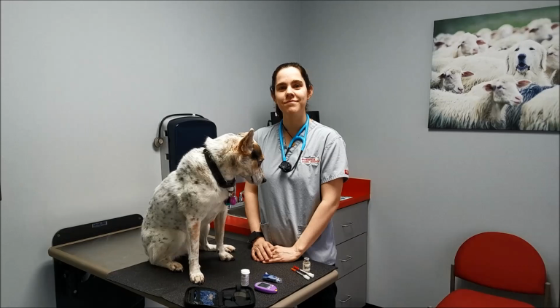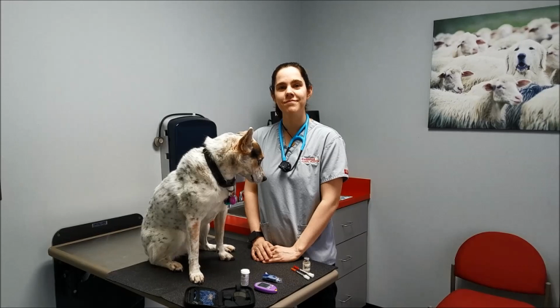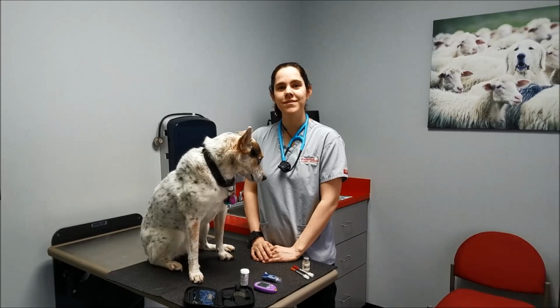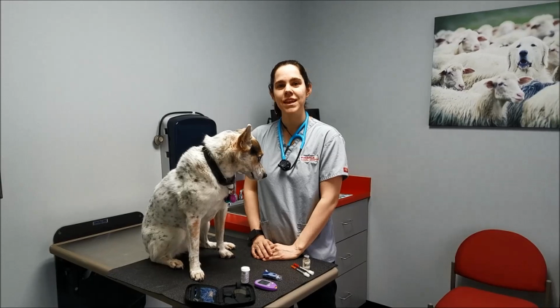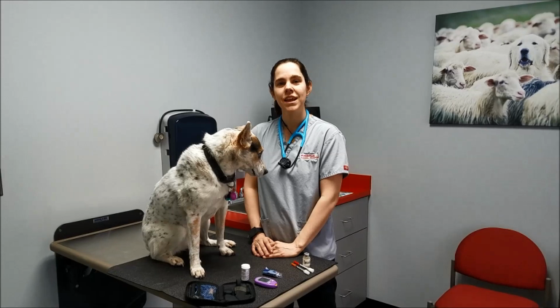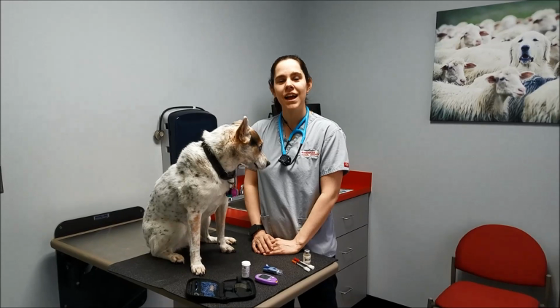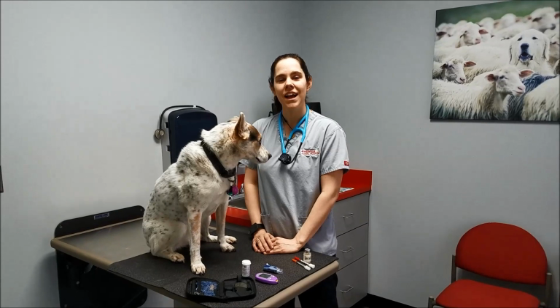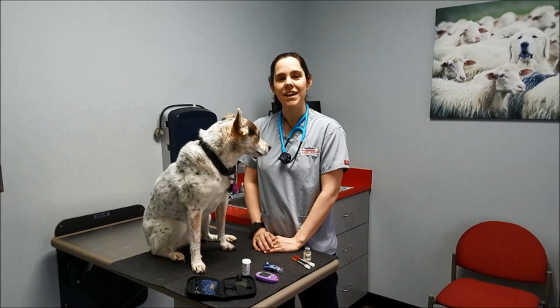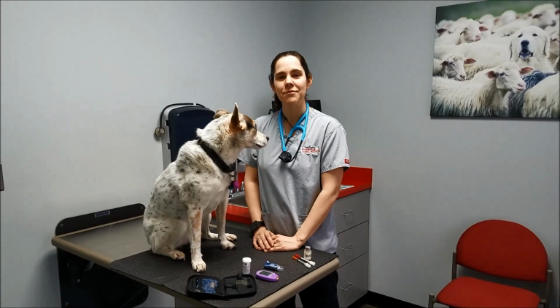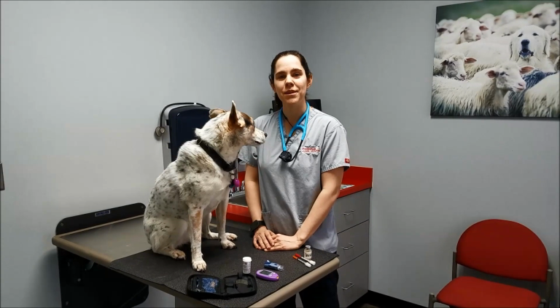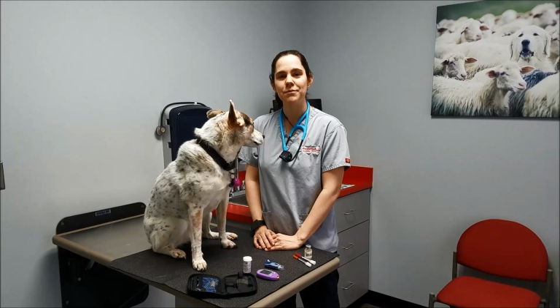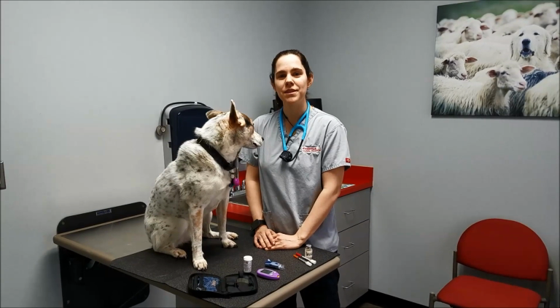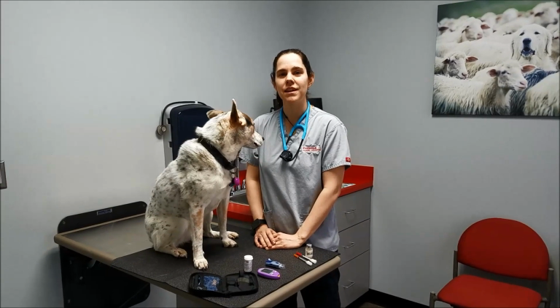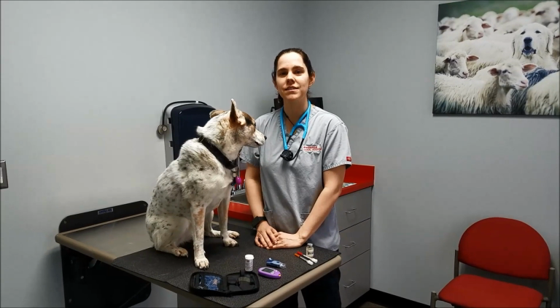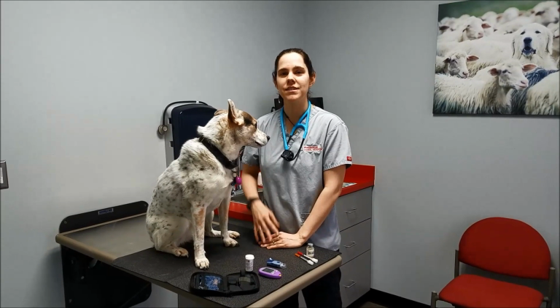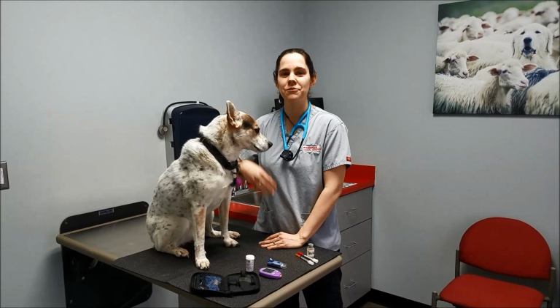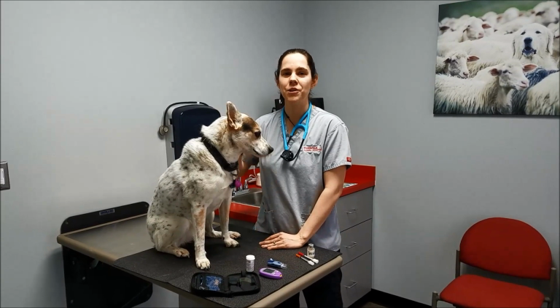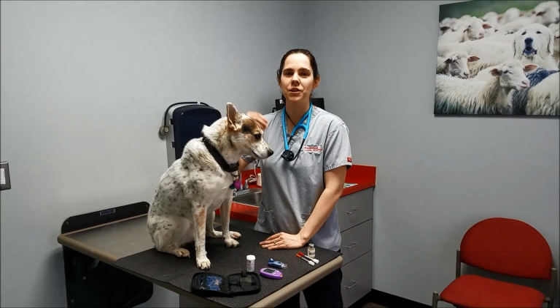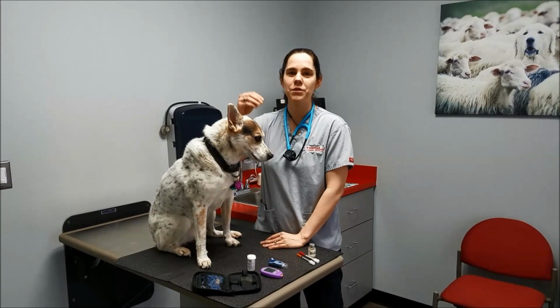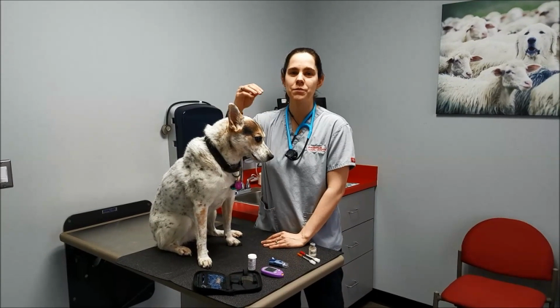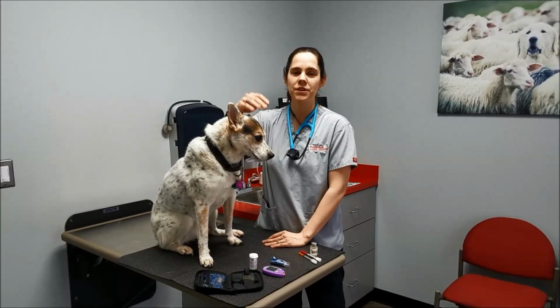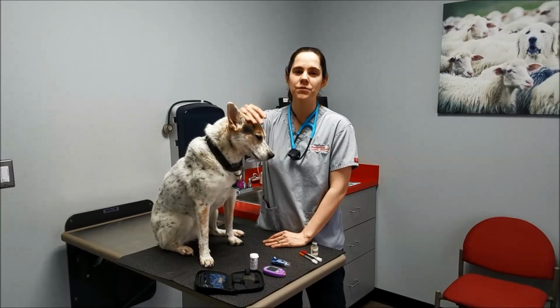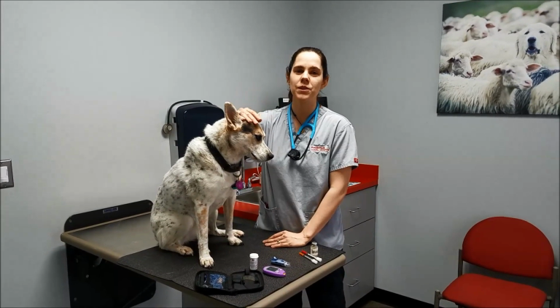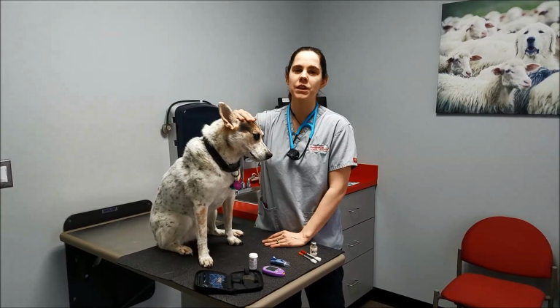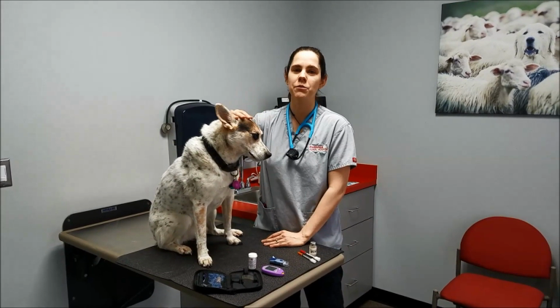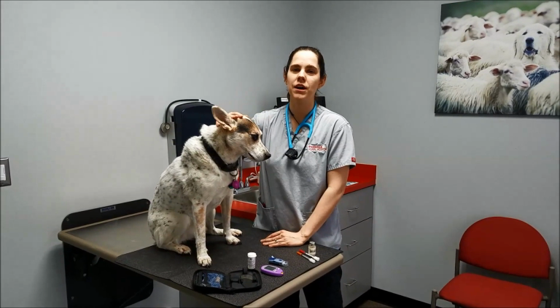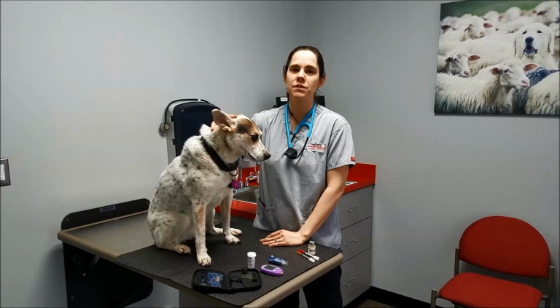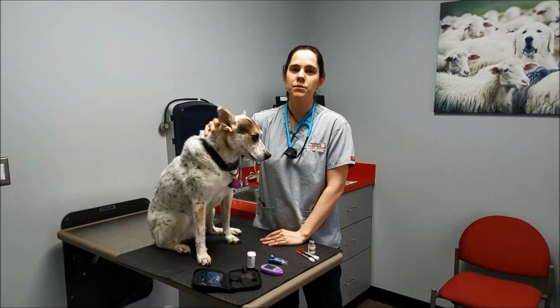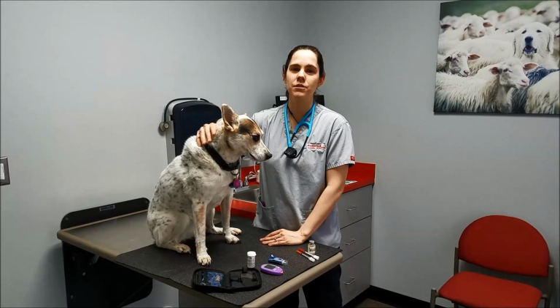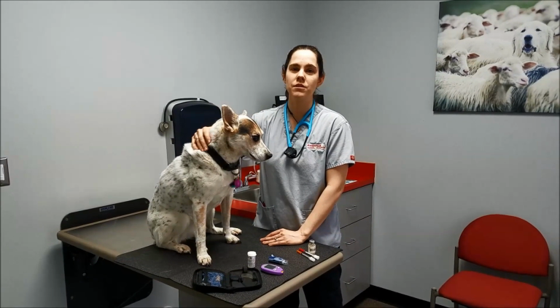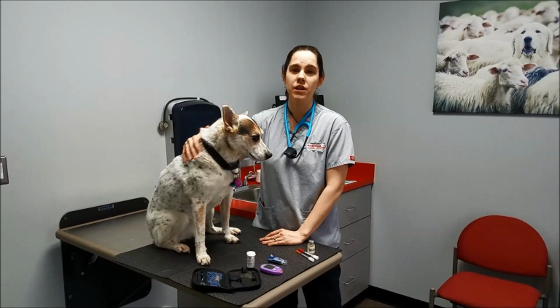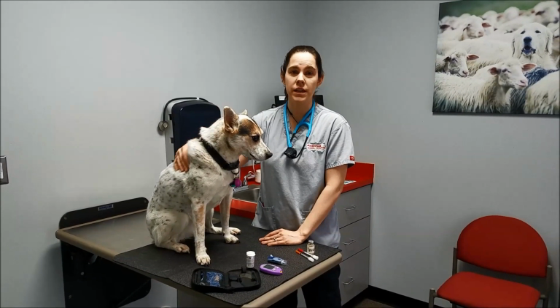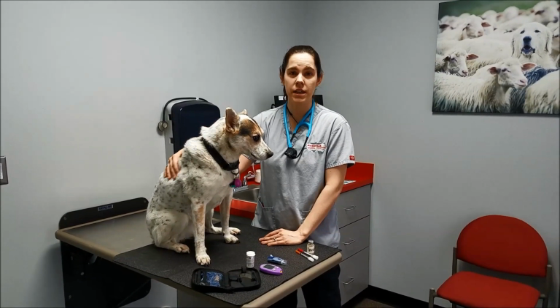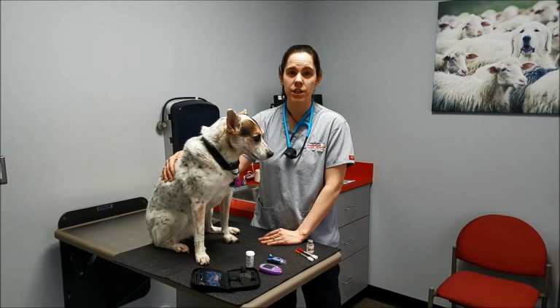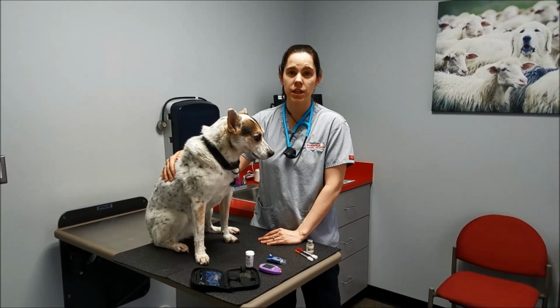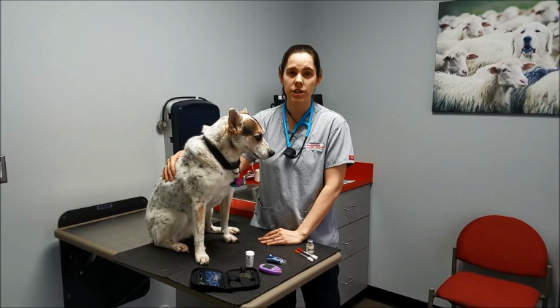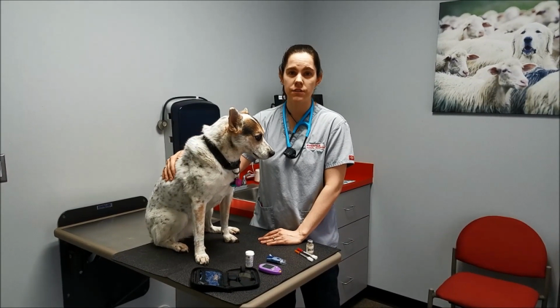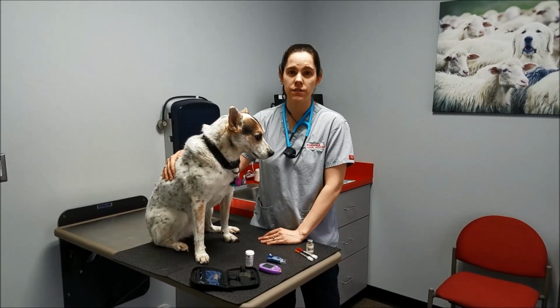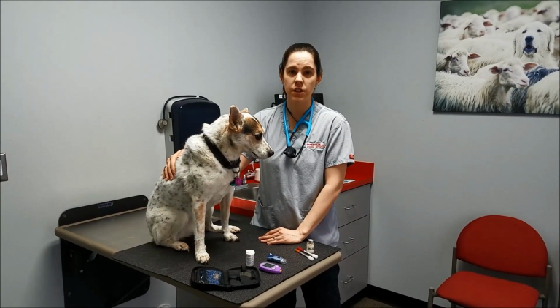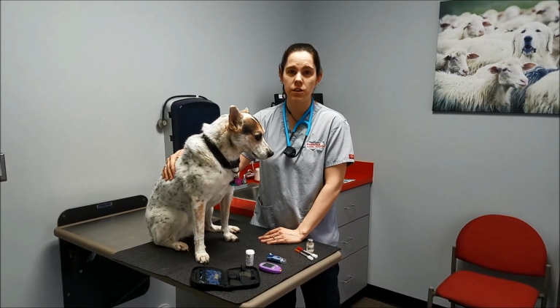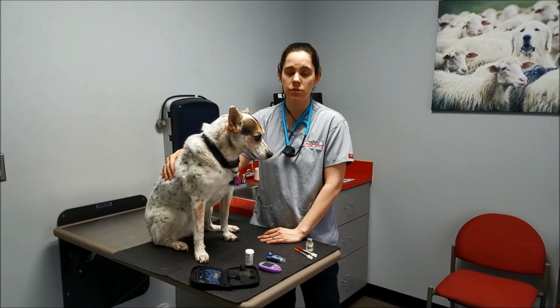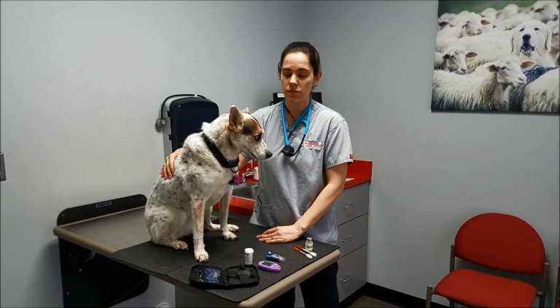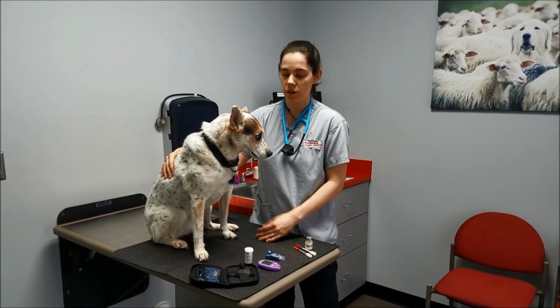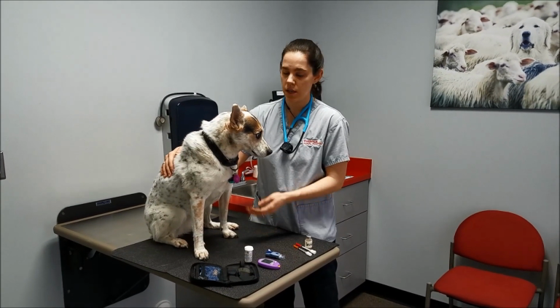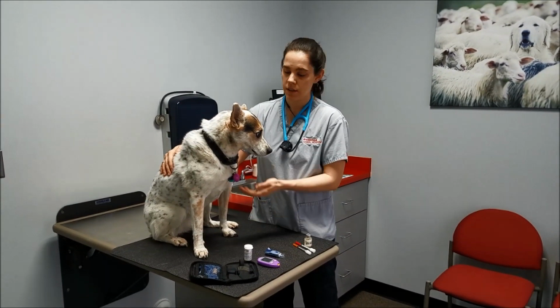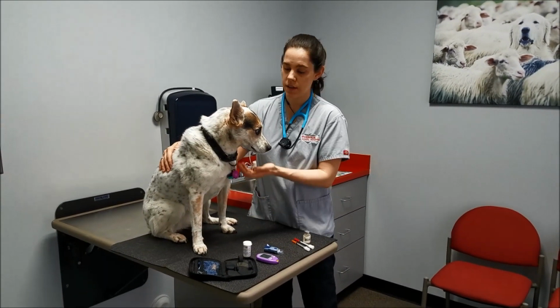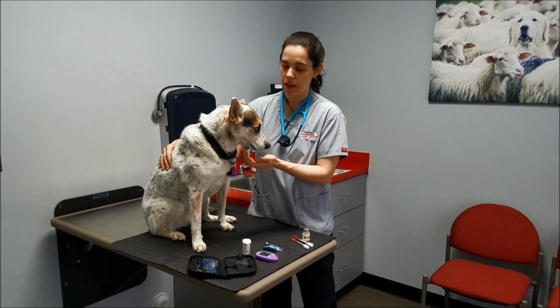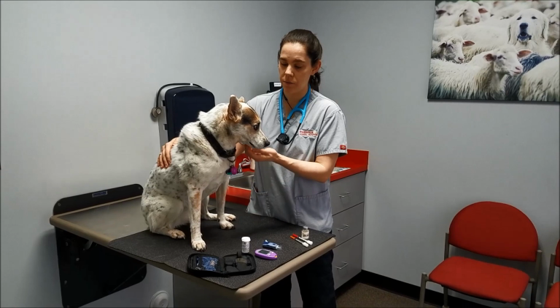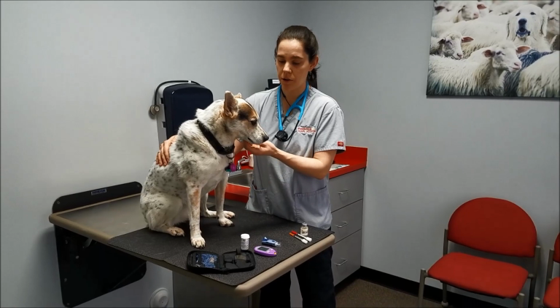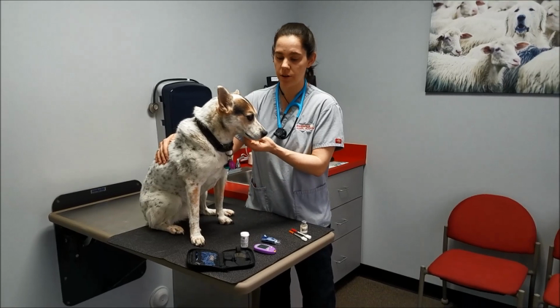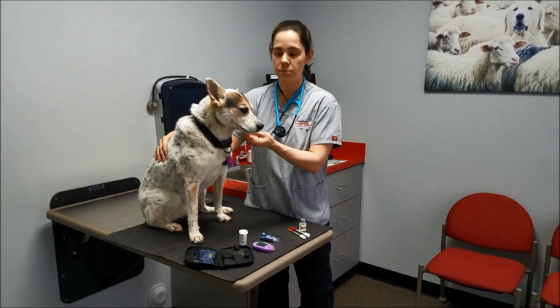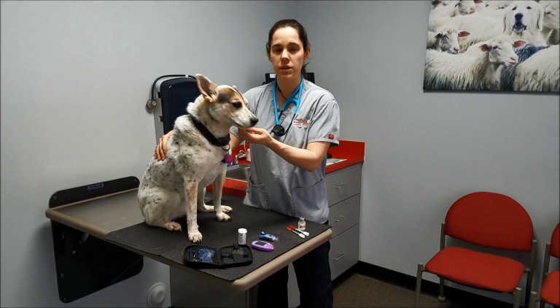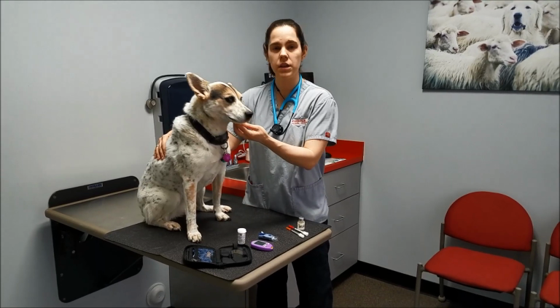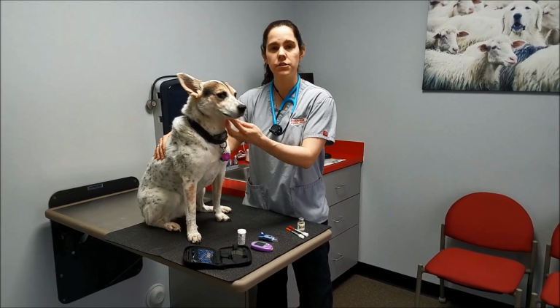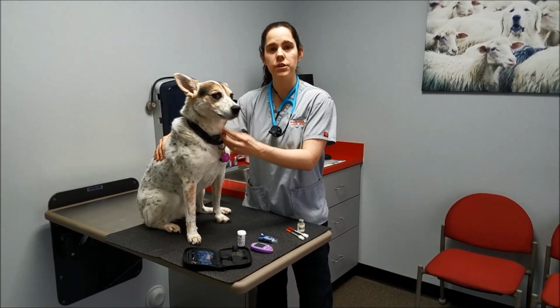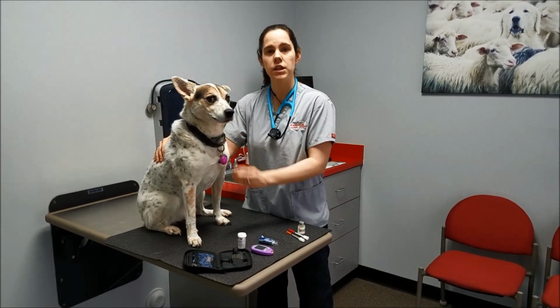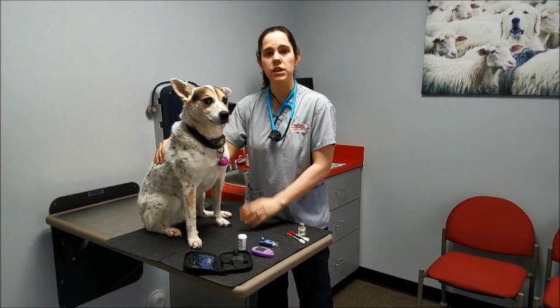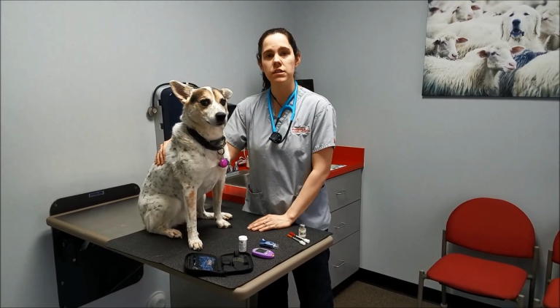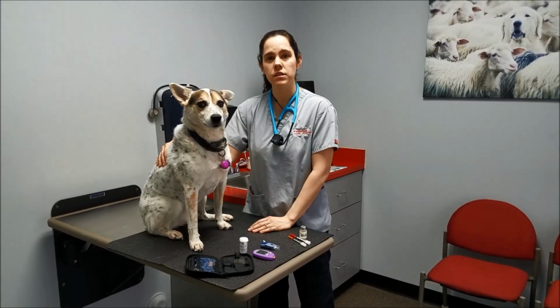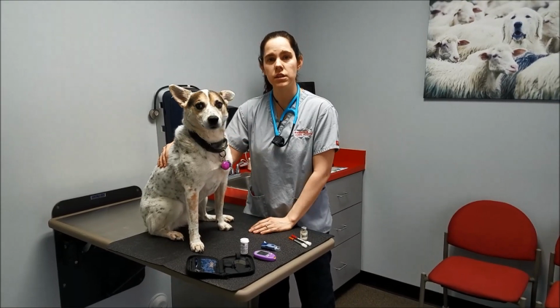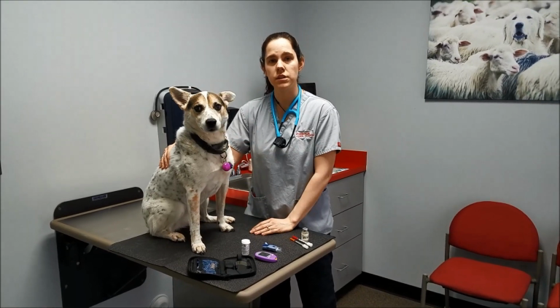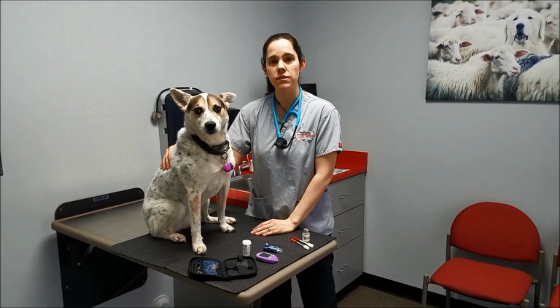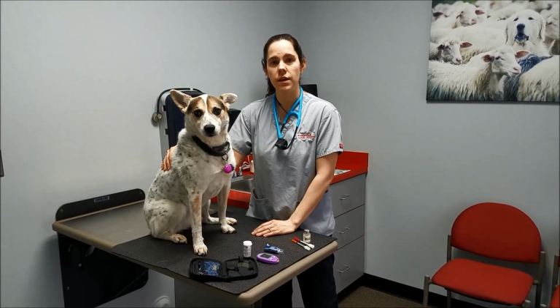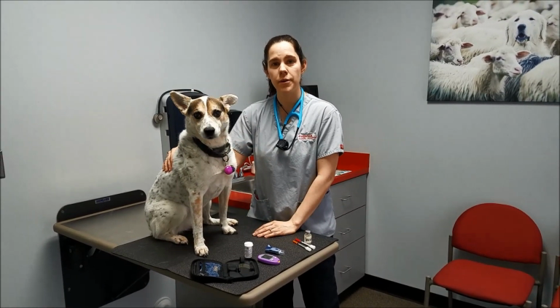Hi, my name is Allison. Welcome to Pikesville Animal Hospital's client education videos. Today we're going to be doing an insulin demo.